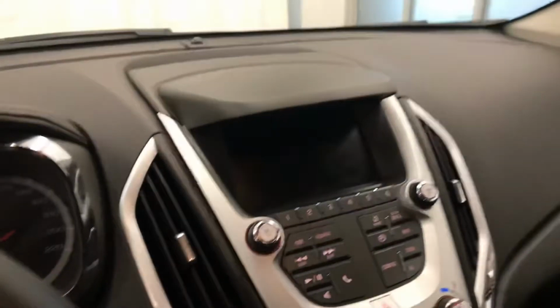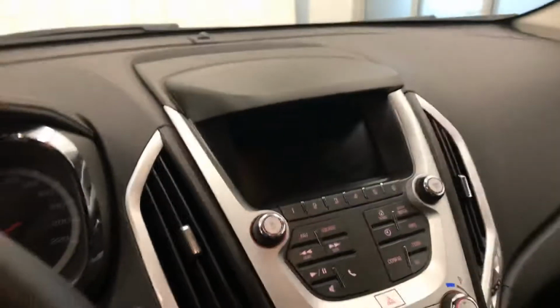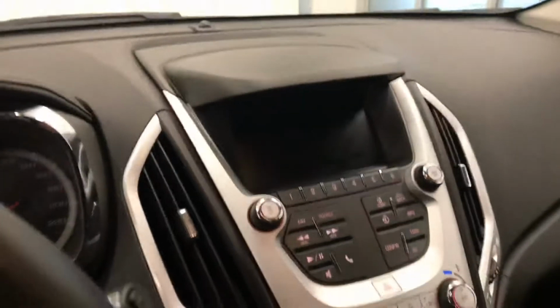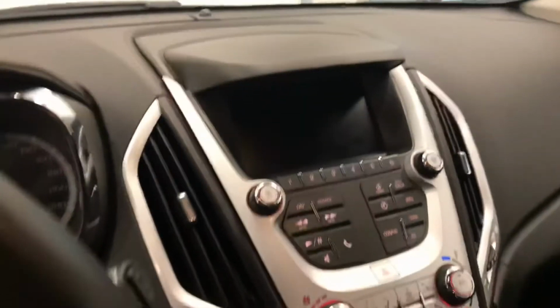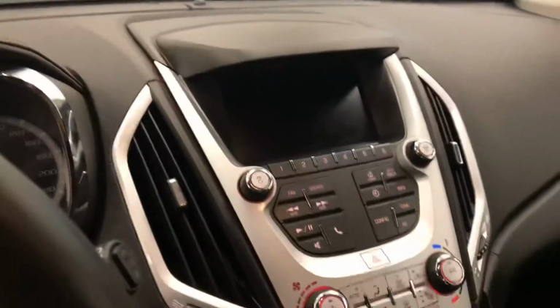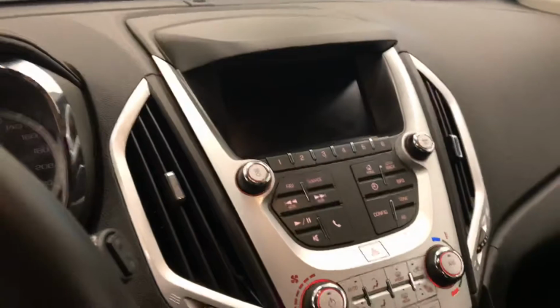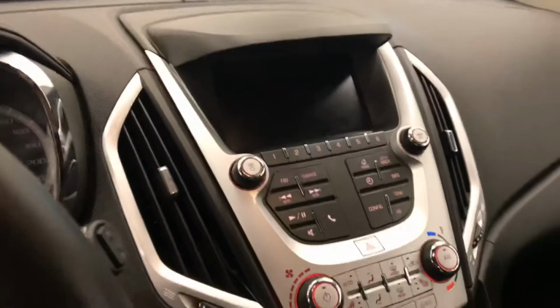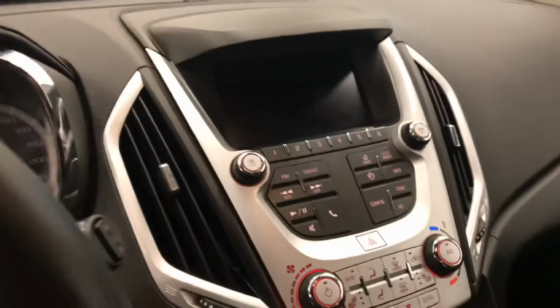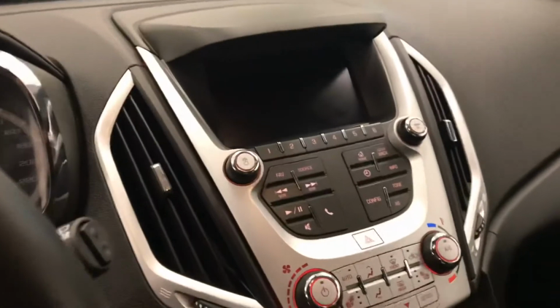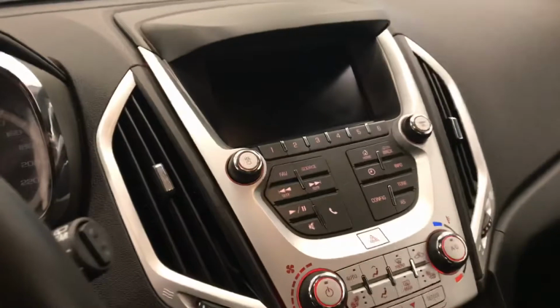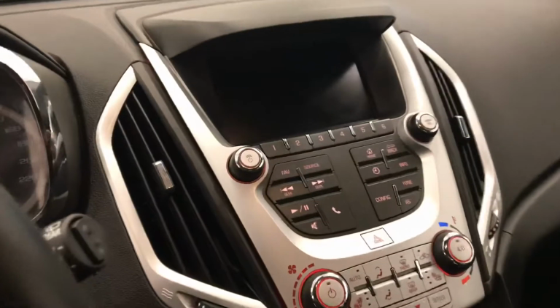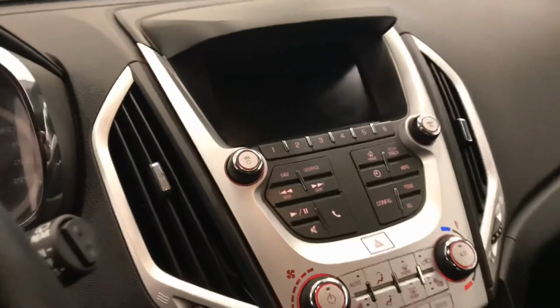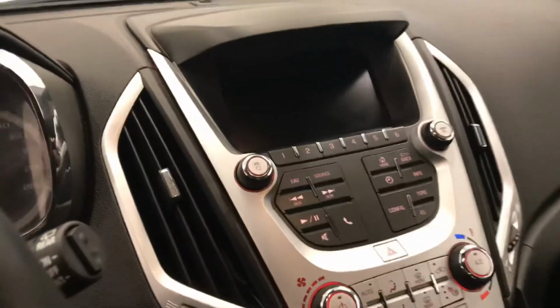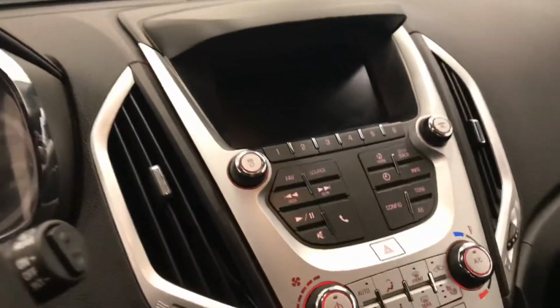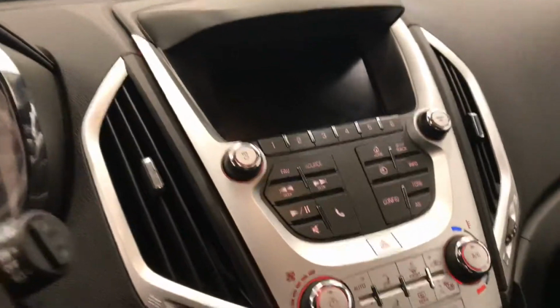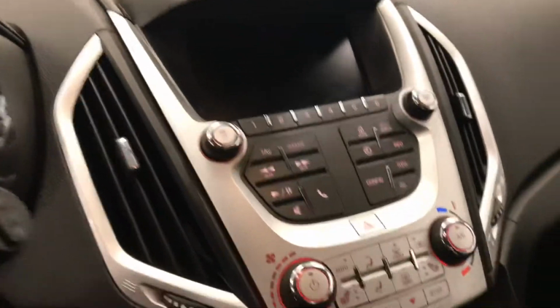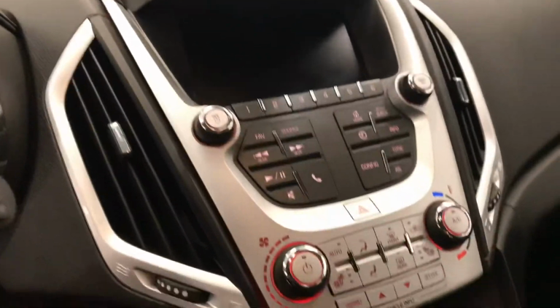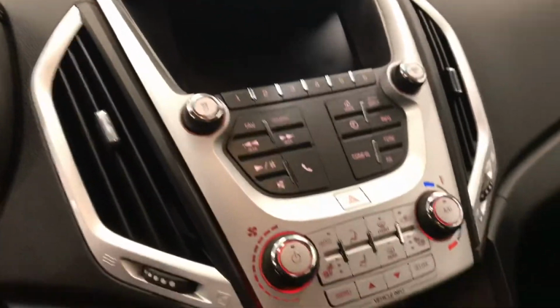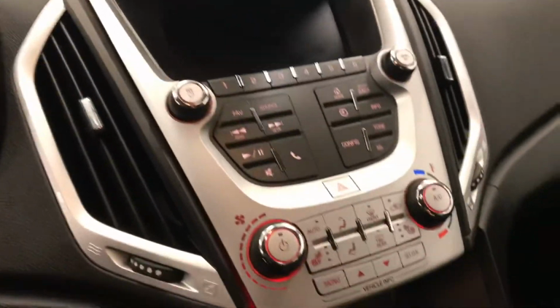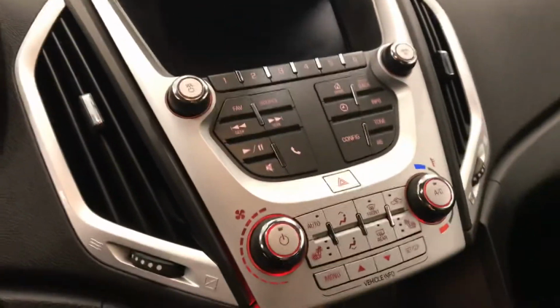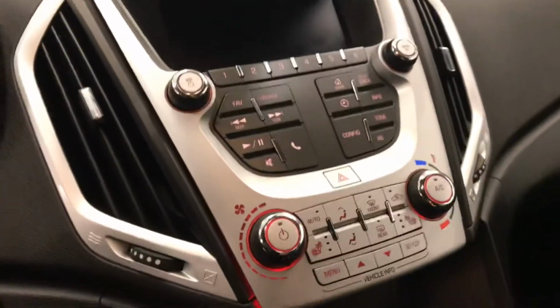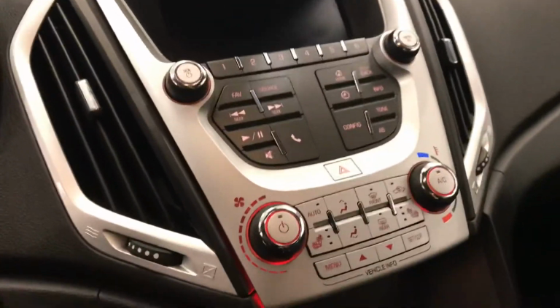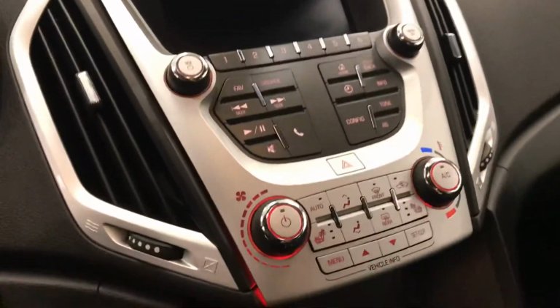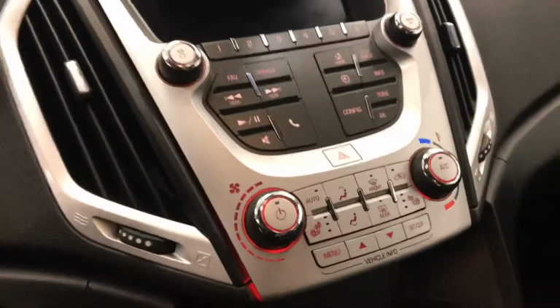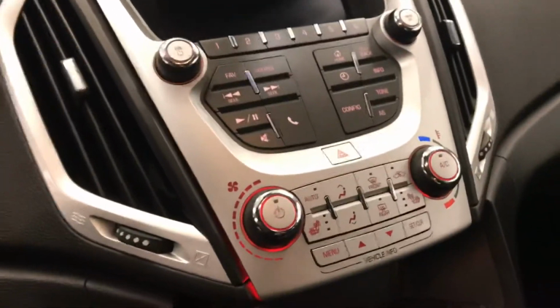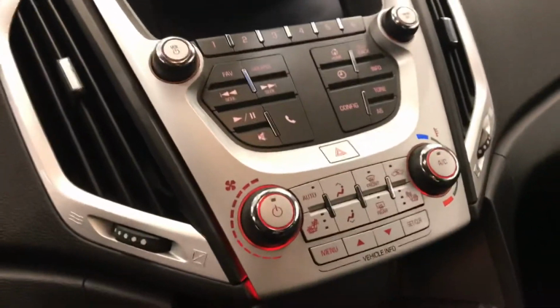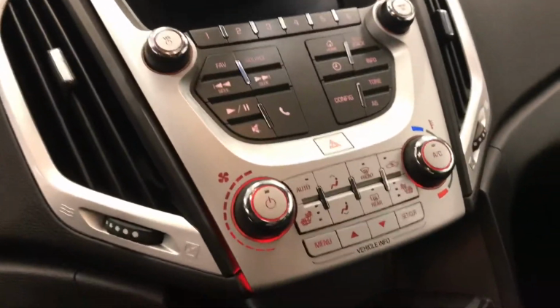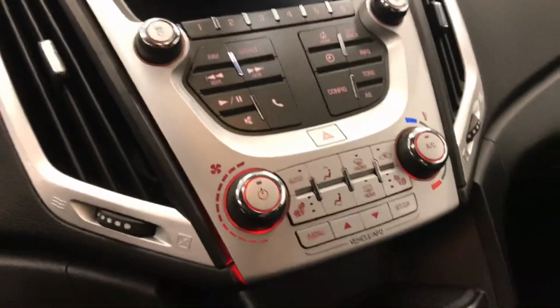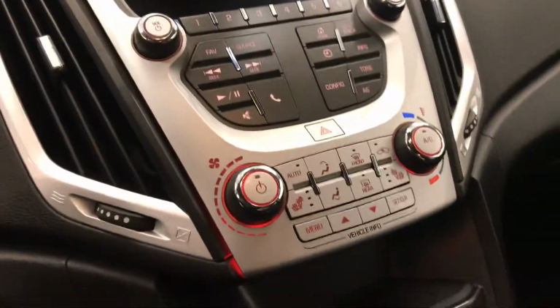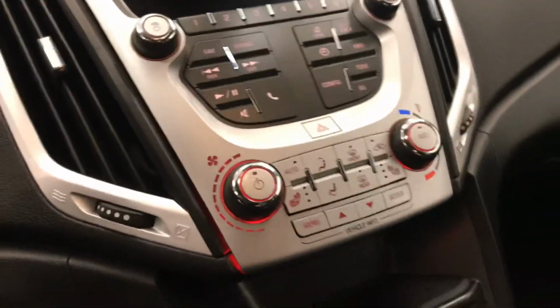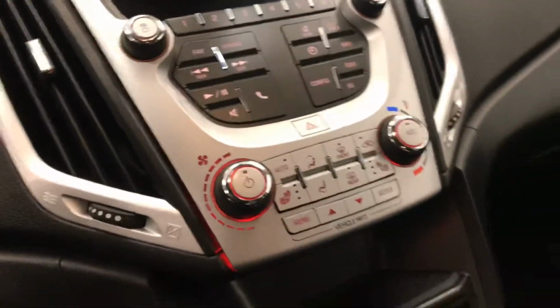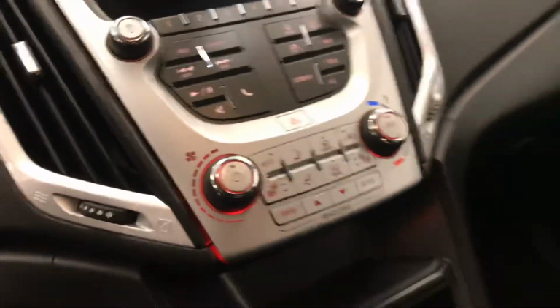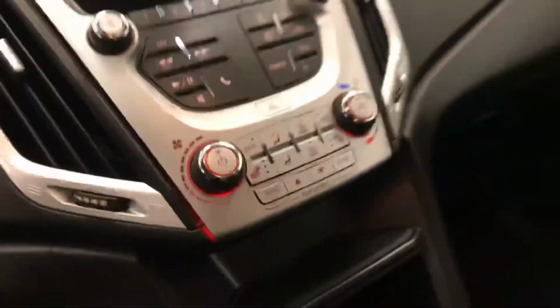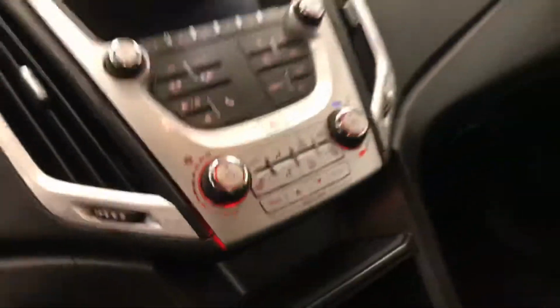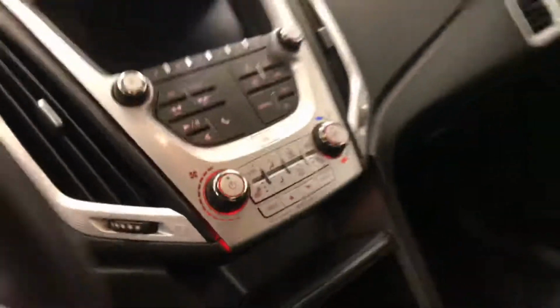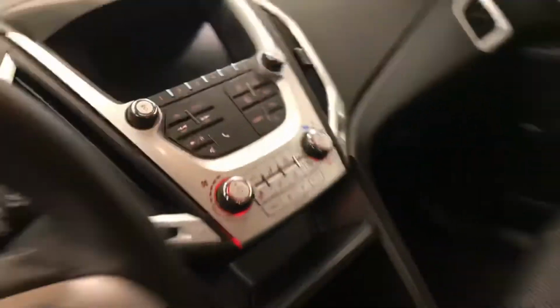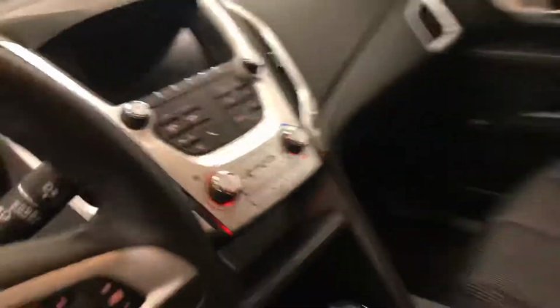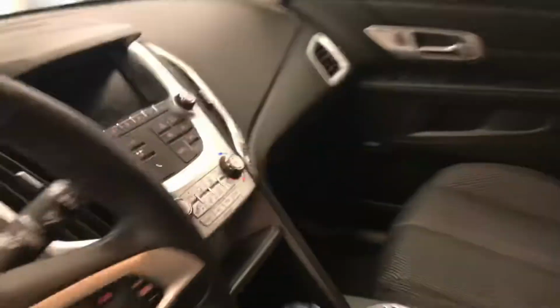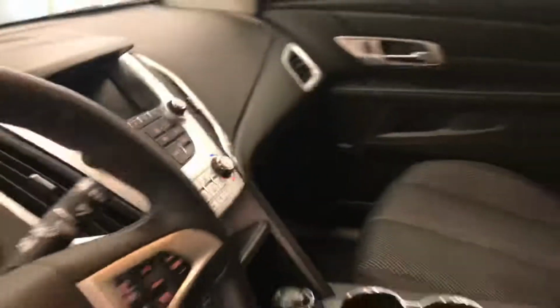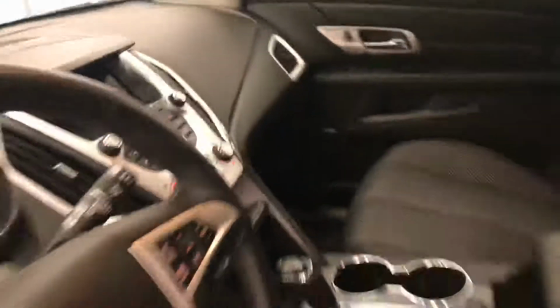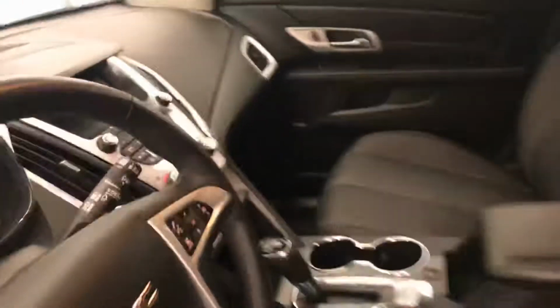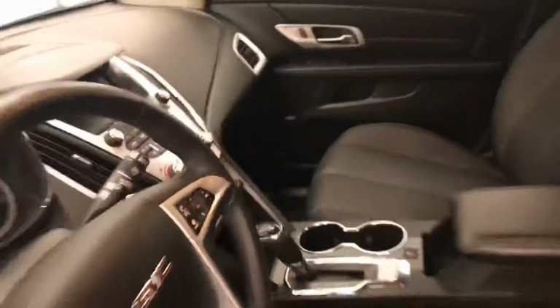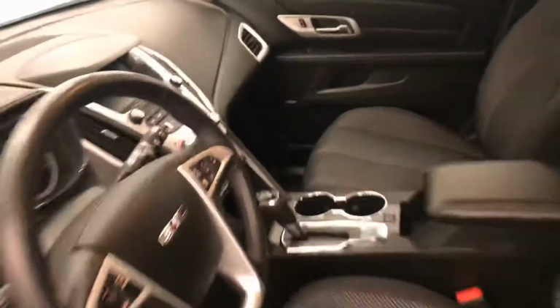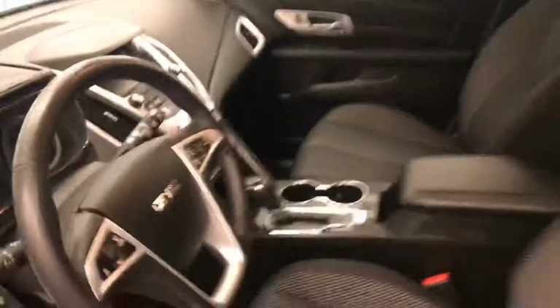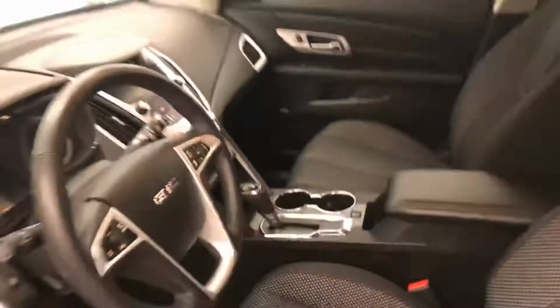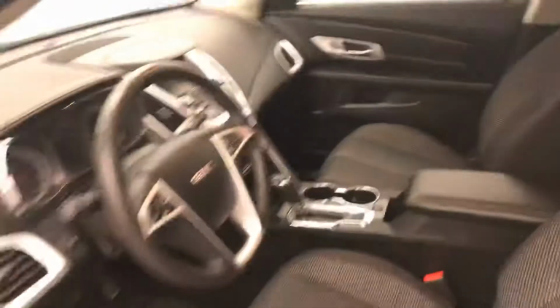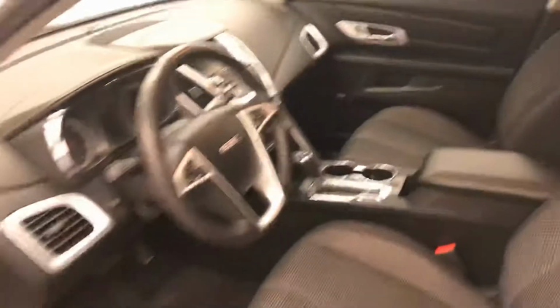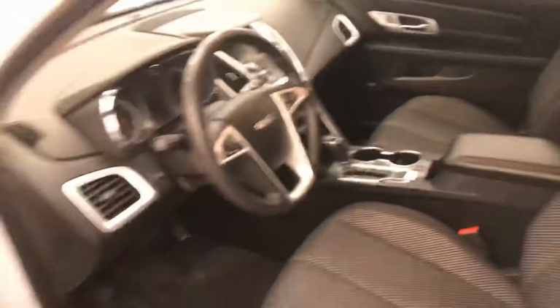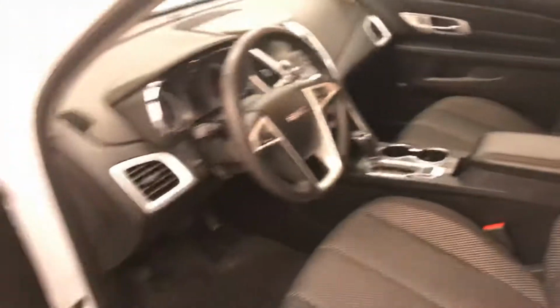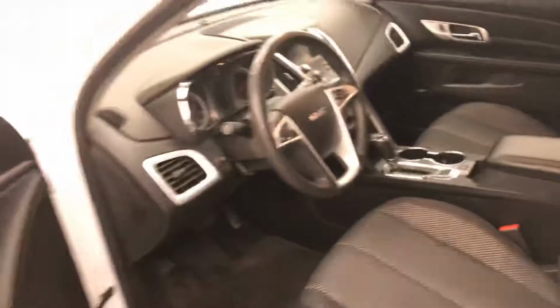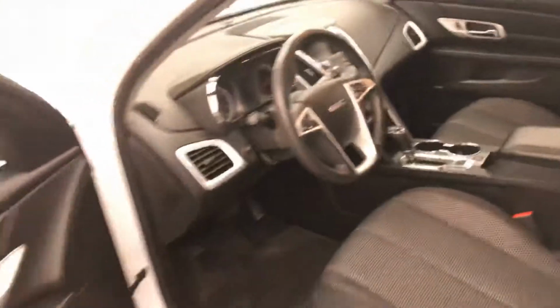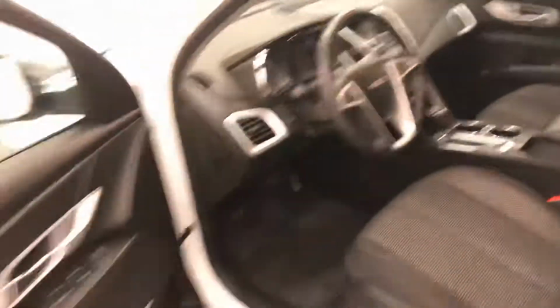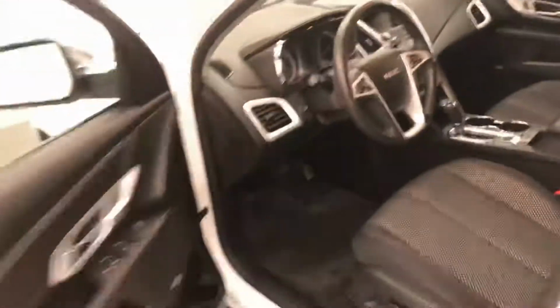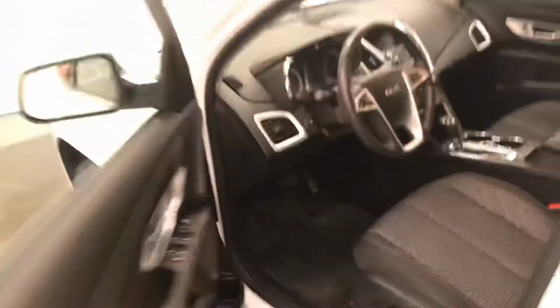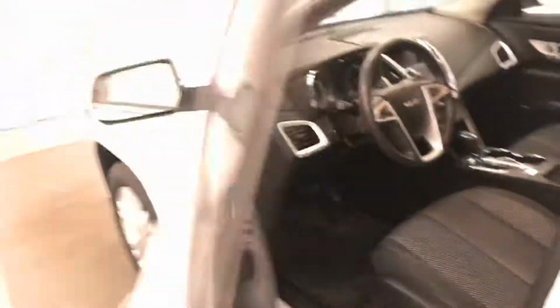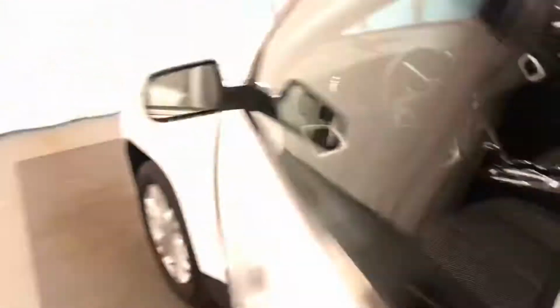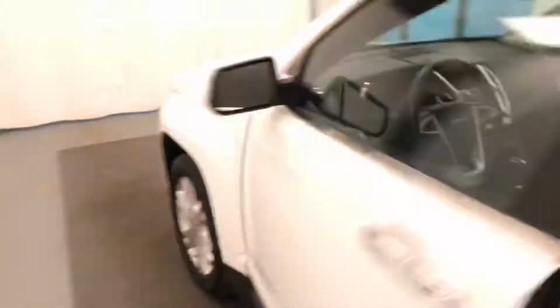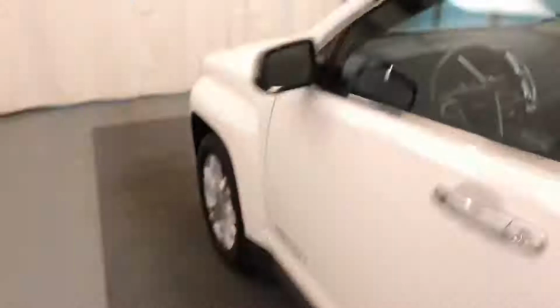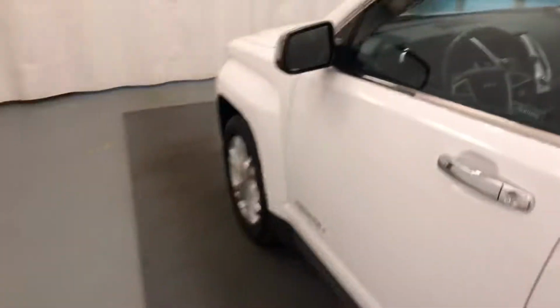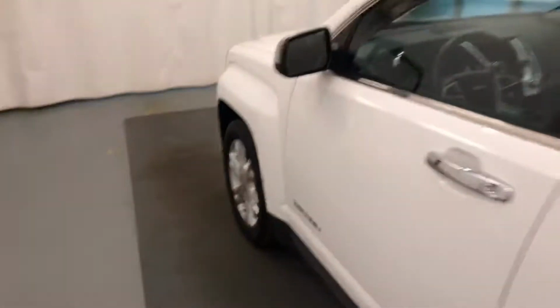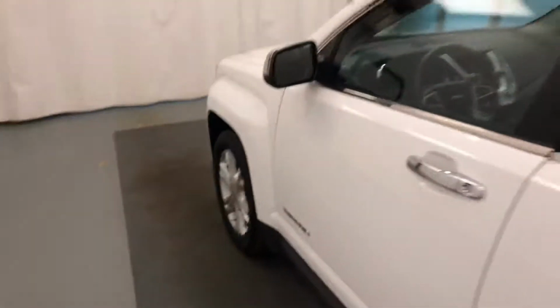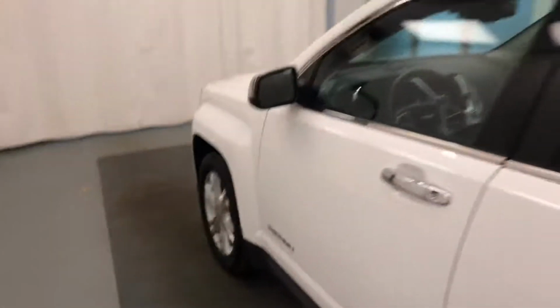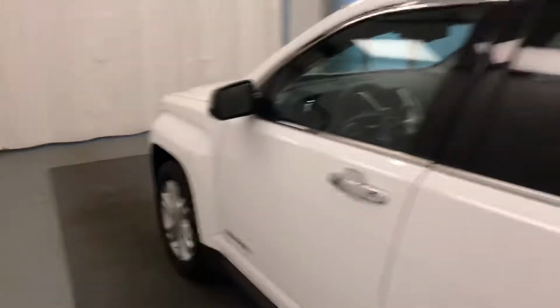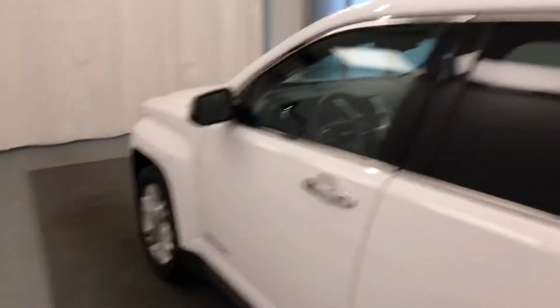AM/FM XM satellite ready with USB and auxiliary support, climate control with AC and heated seats, and our interior colour is black. Moving on to our exterior features,